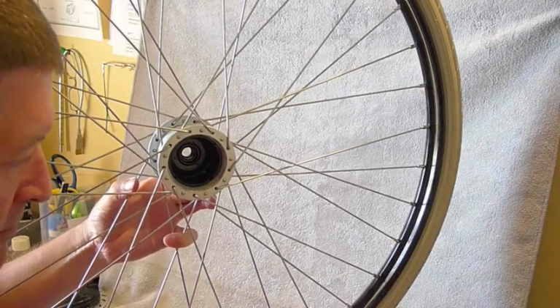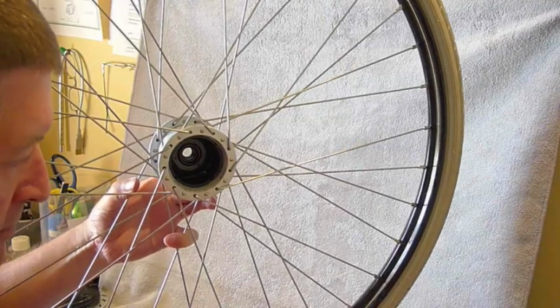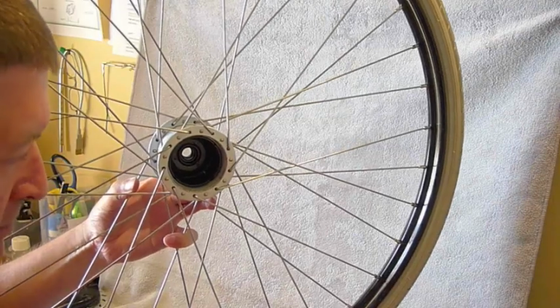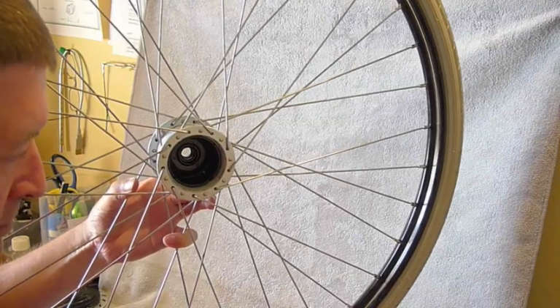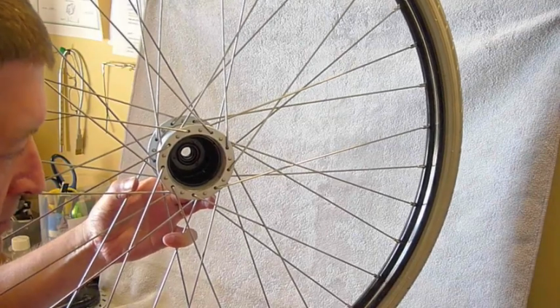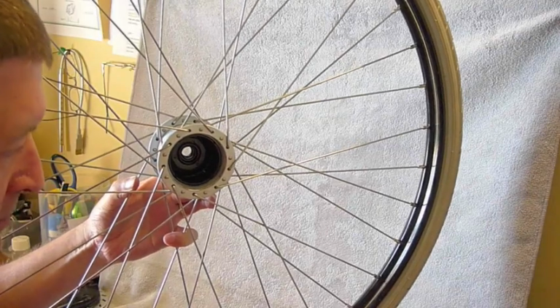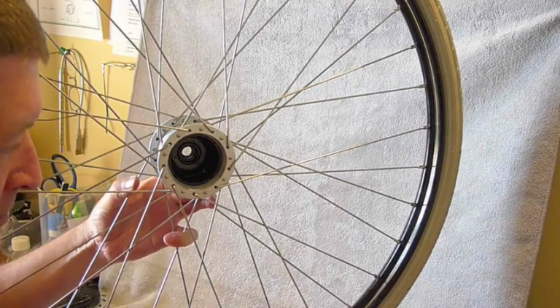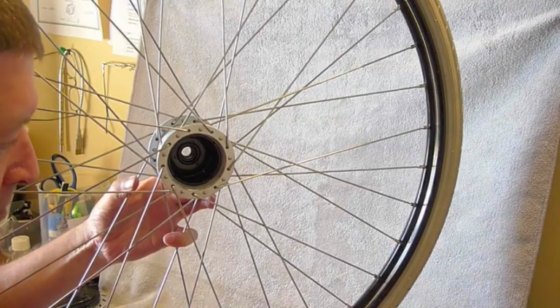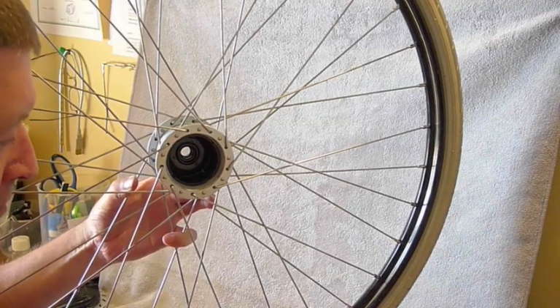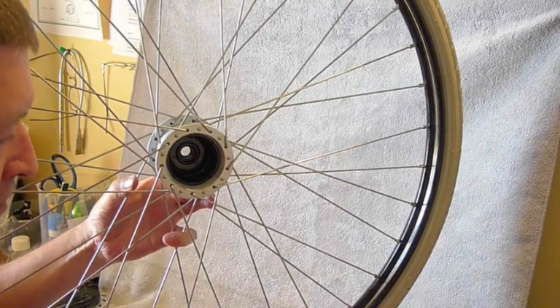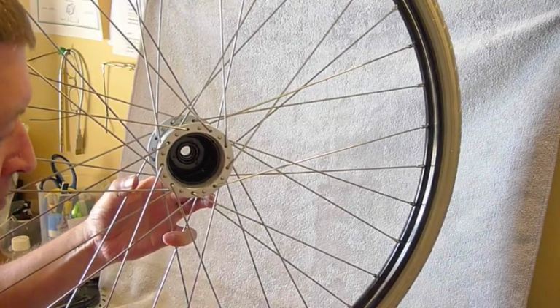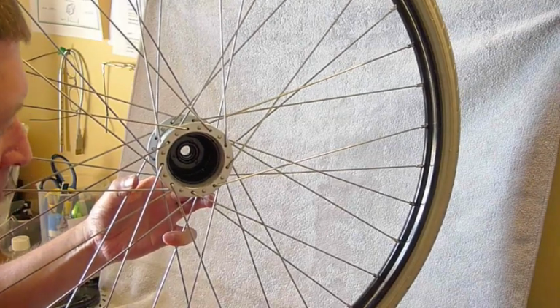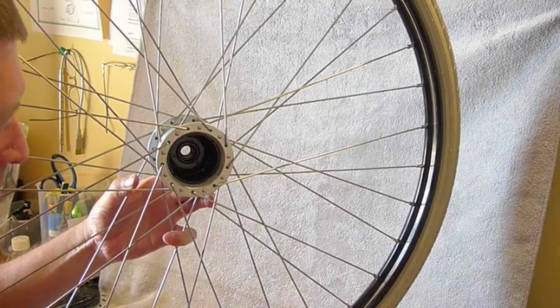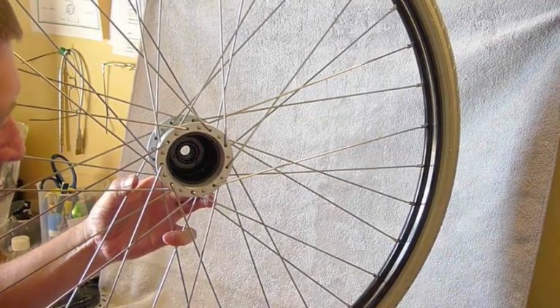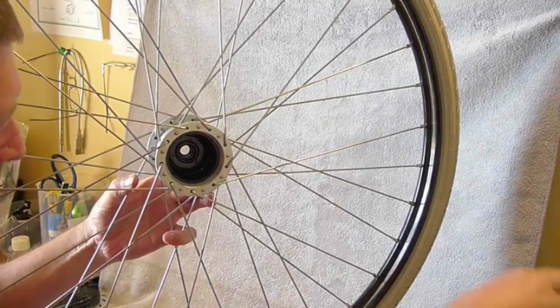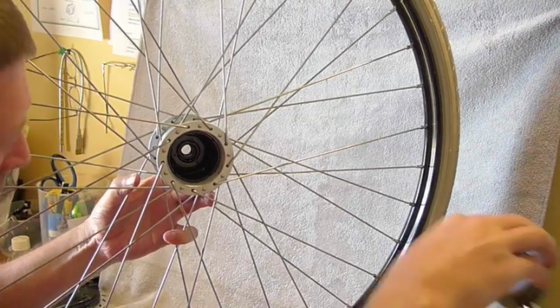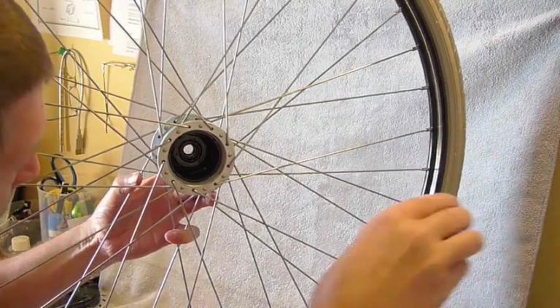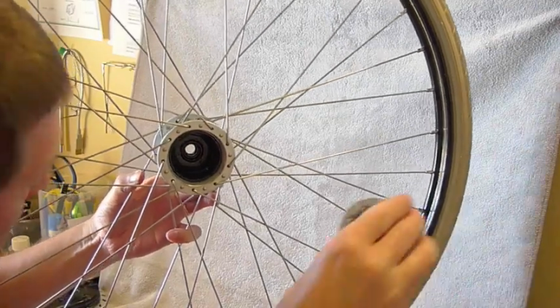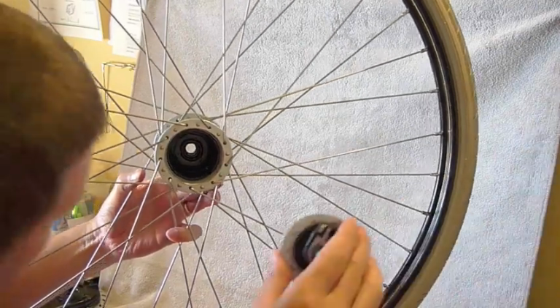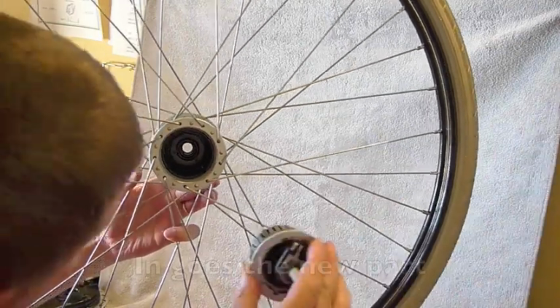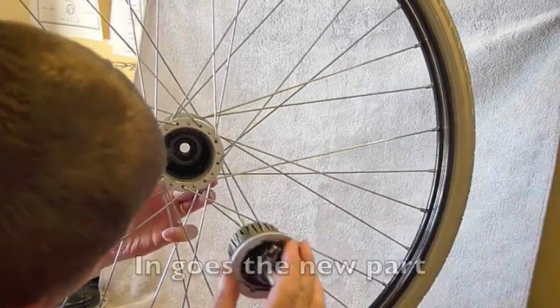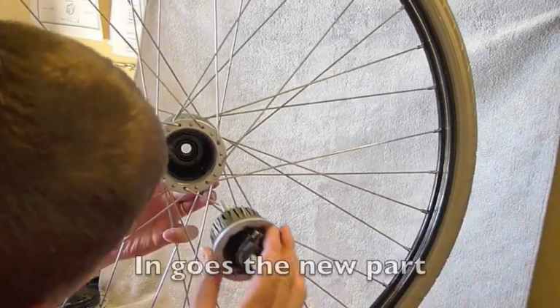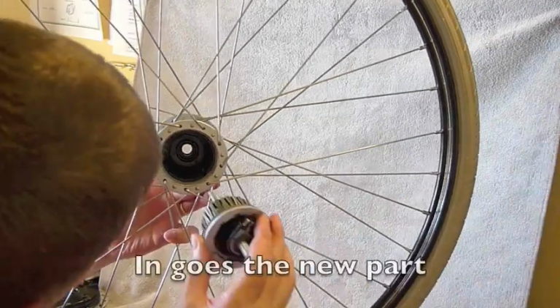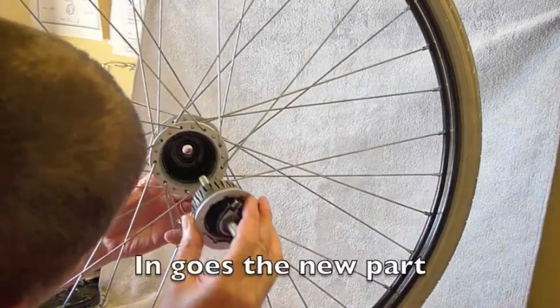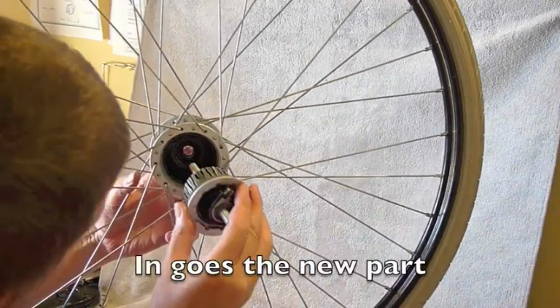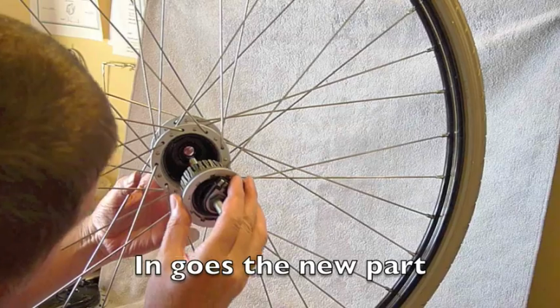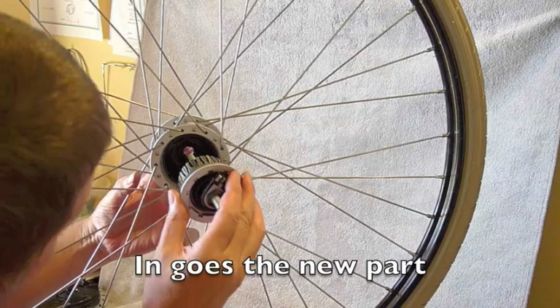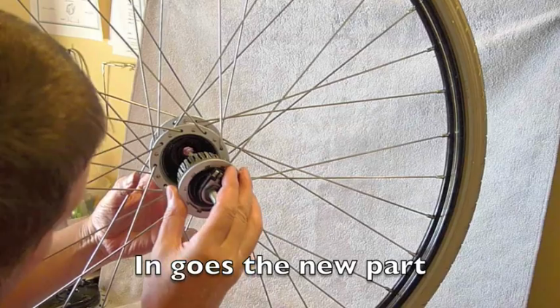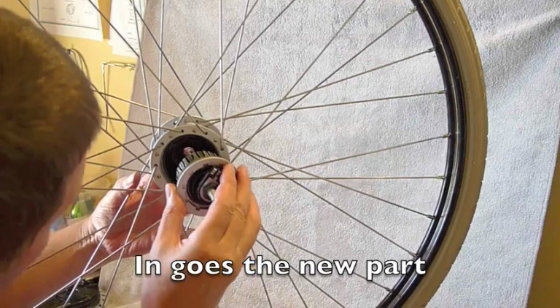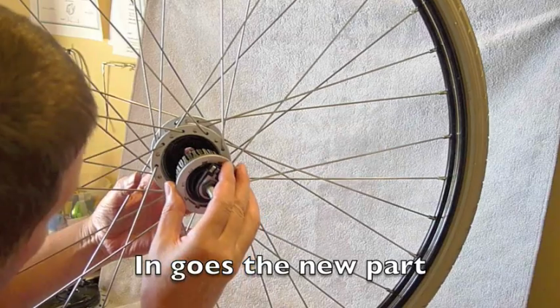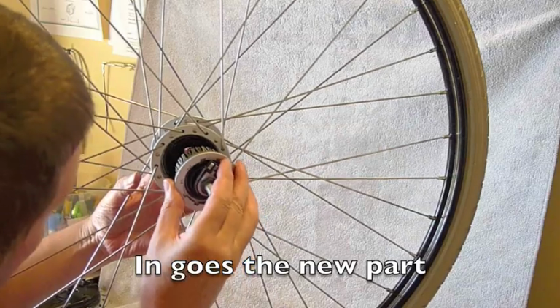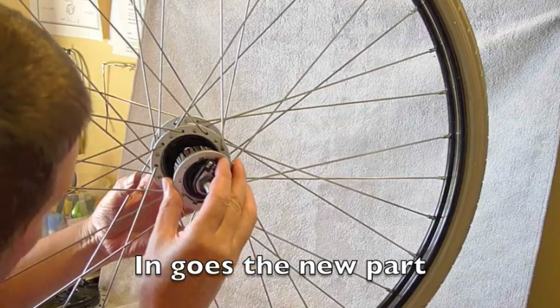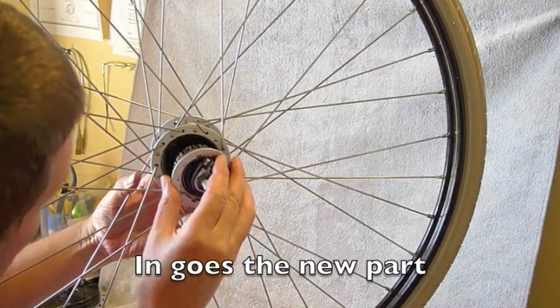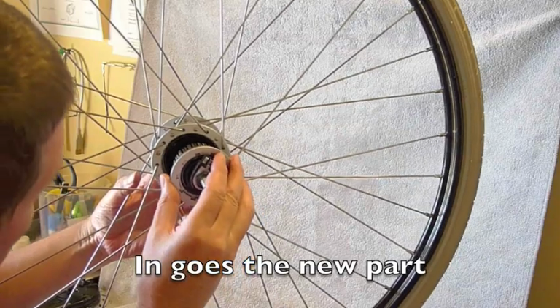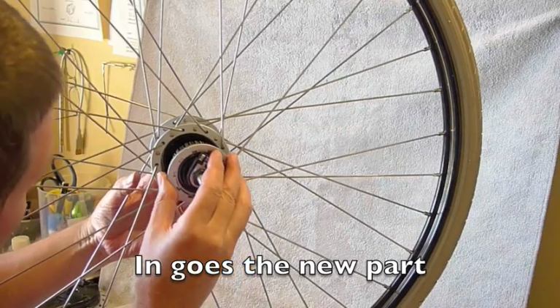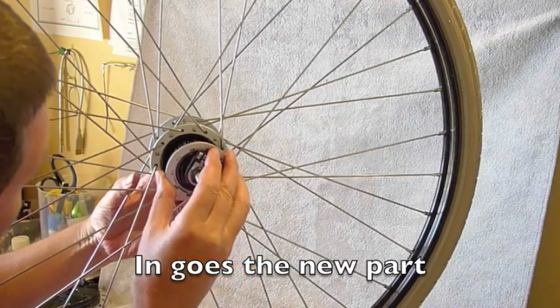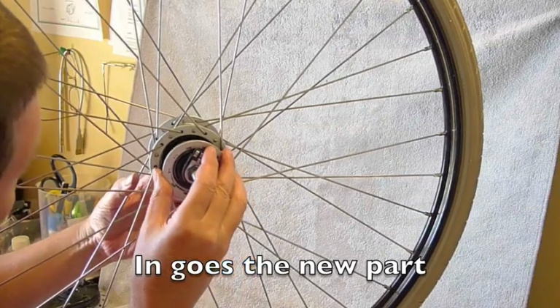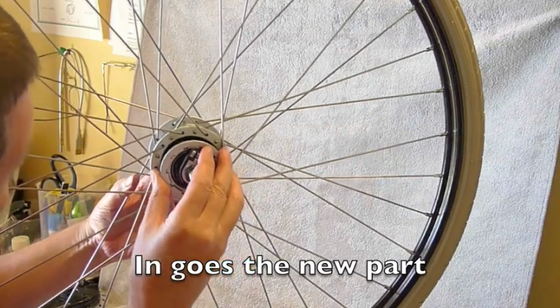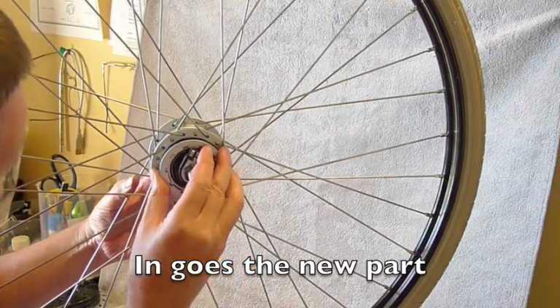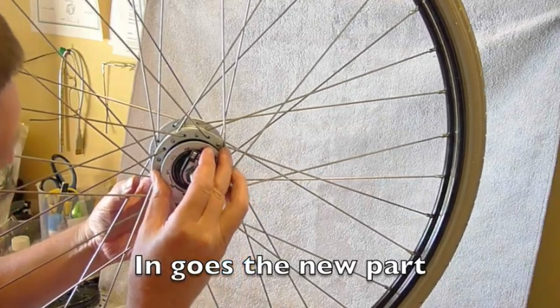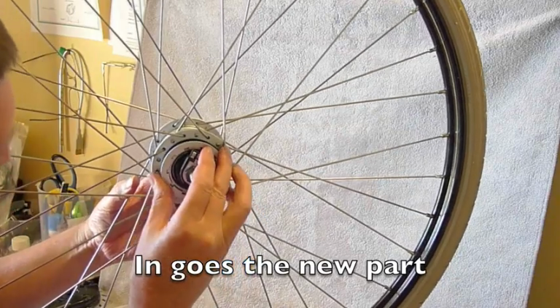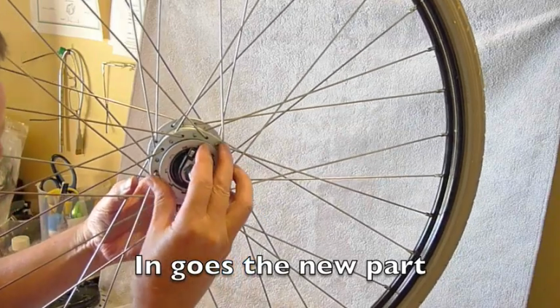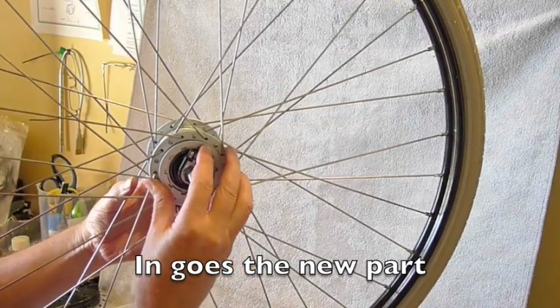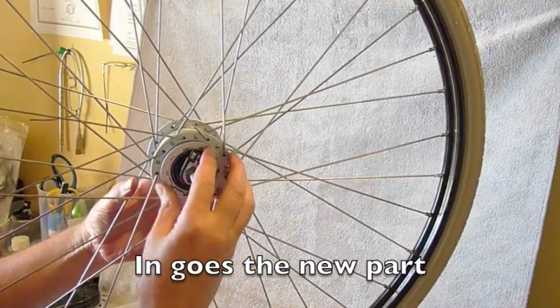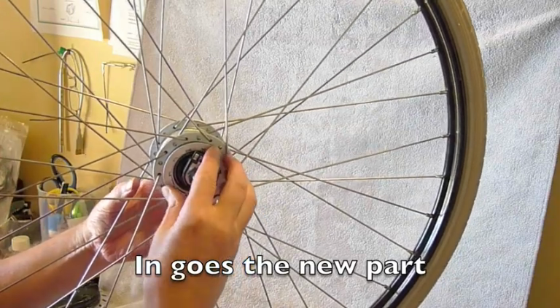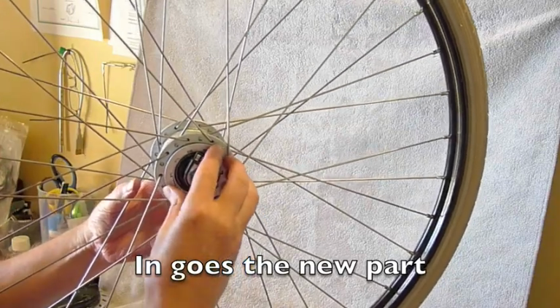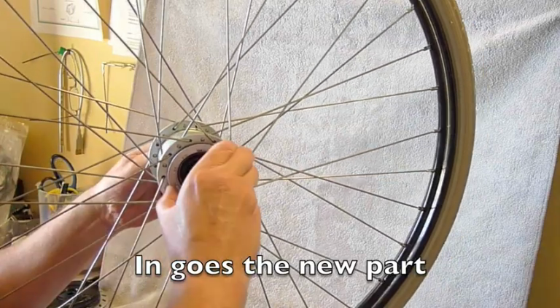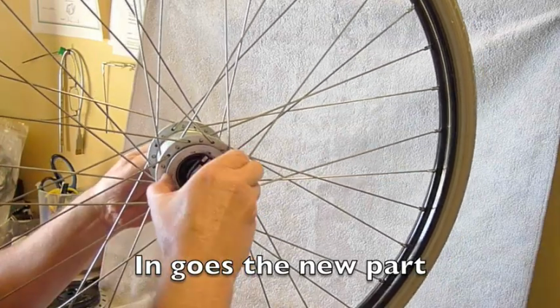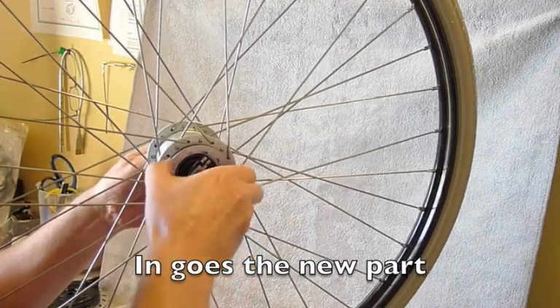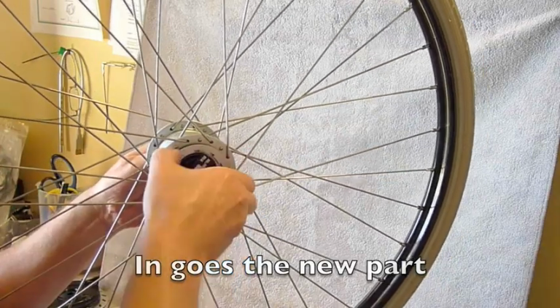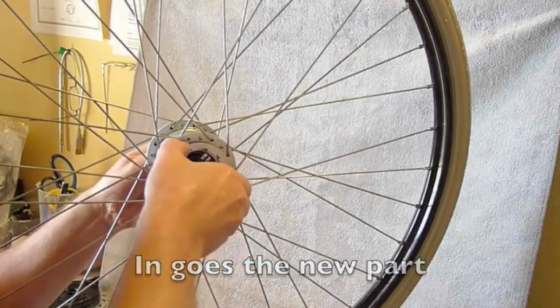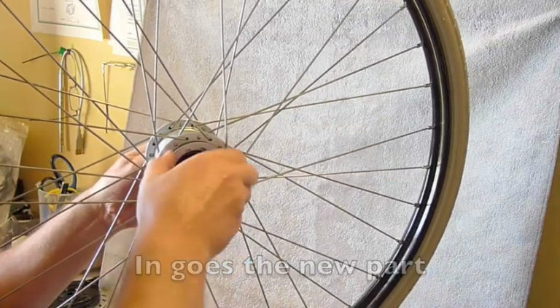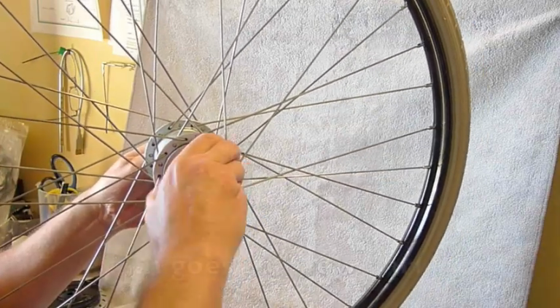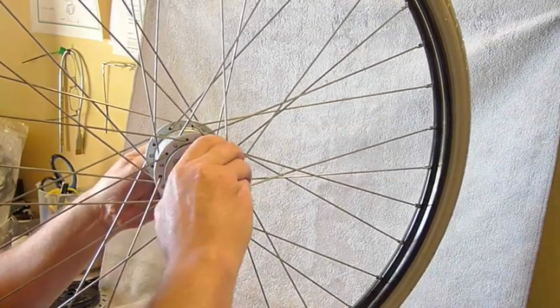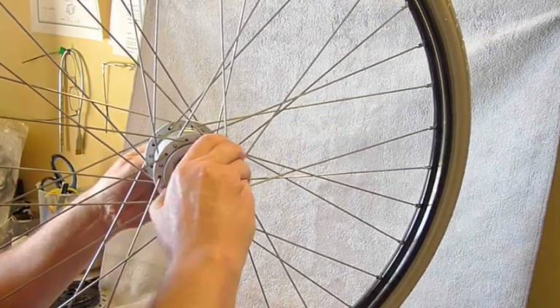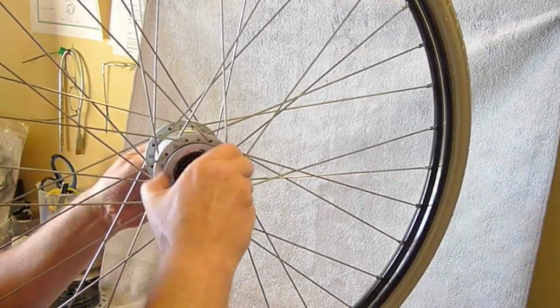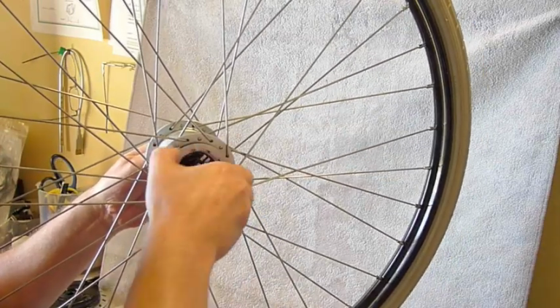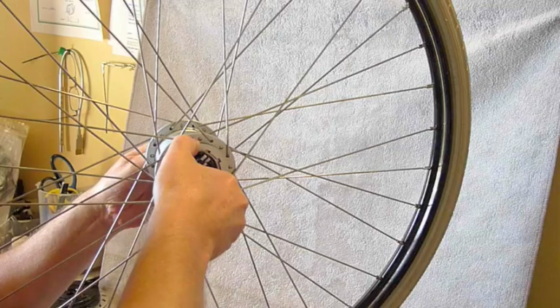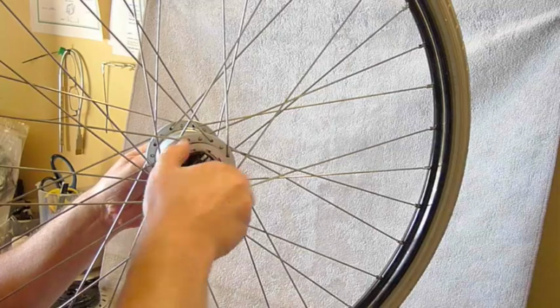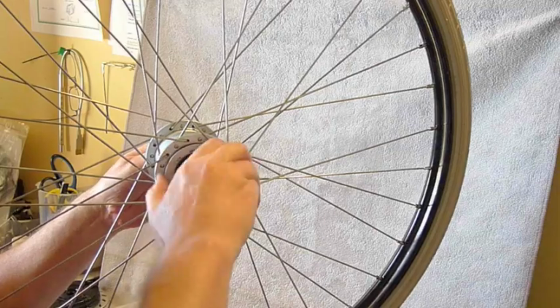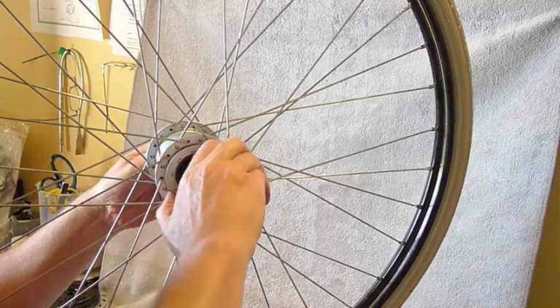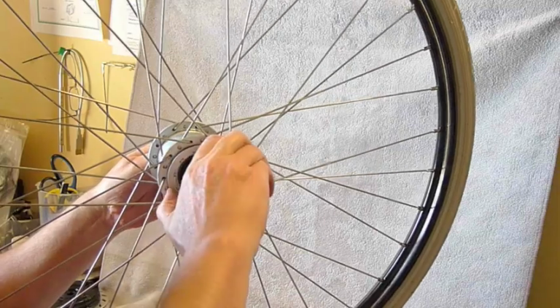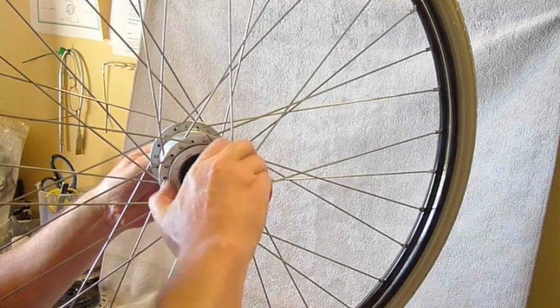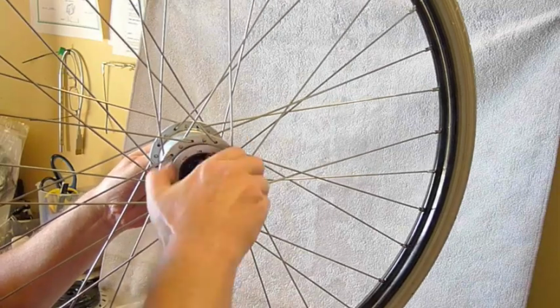Now putting in the new unit — it's just the reverse. Just make sure you don't bump those ball bearings if you can.